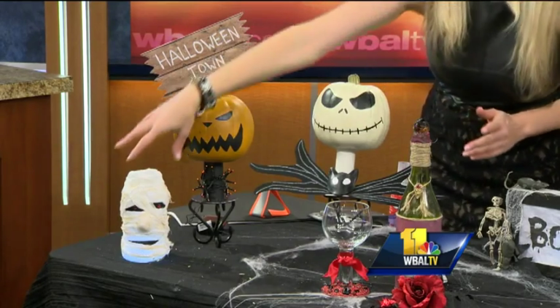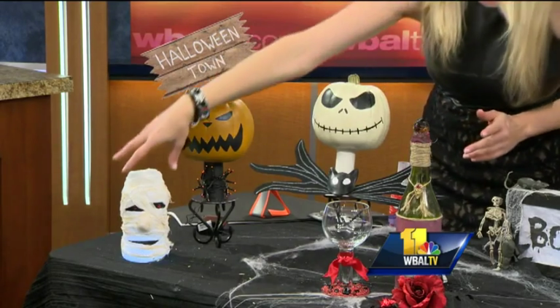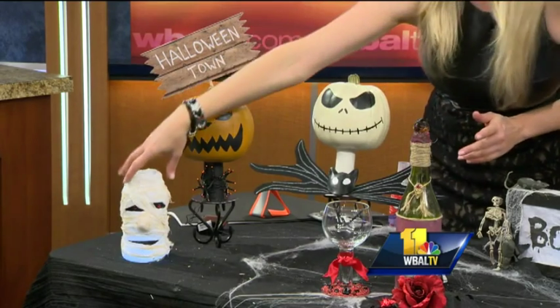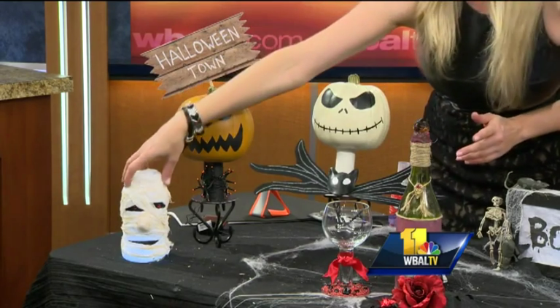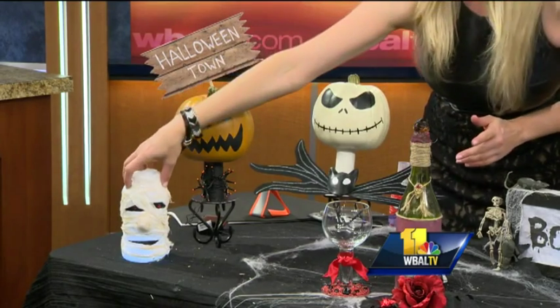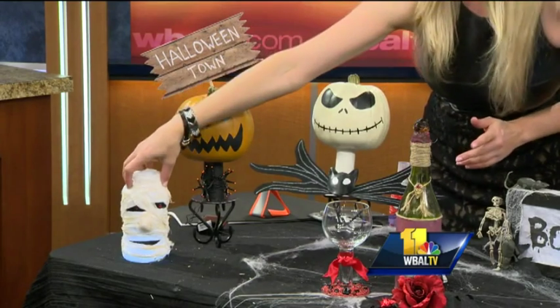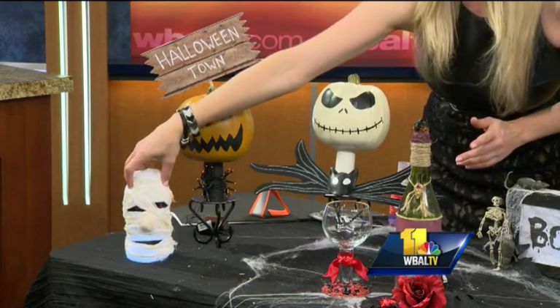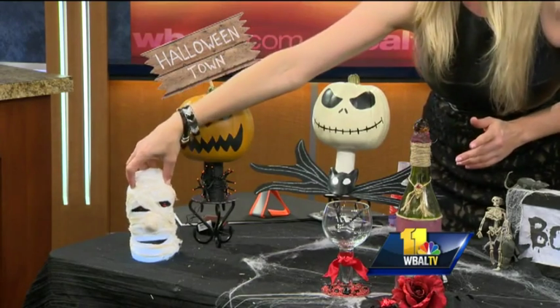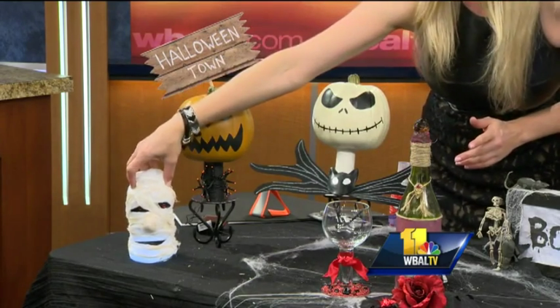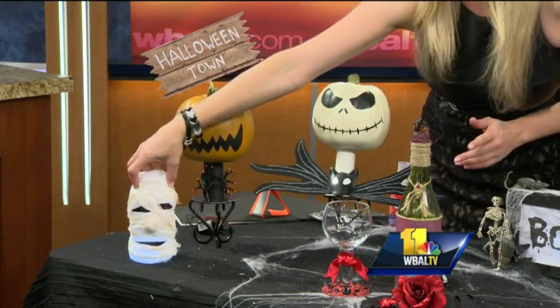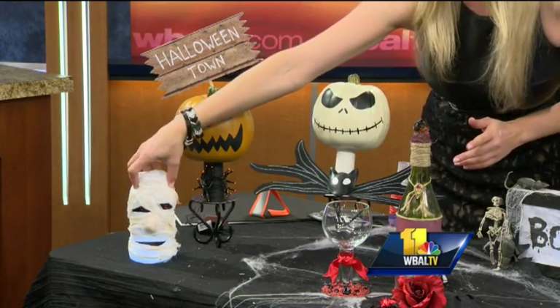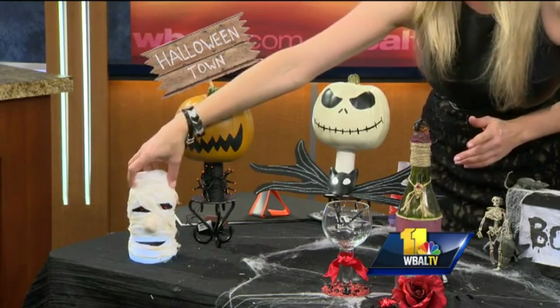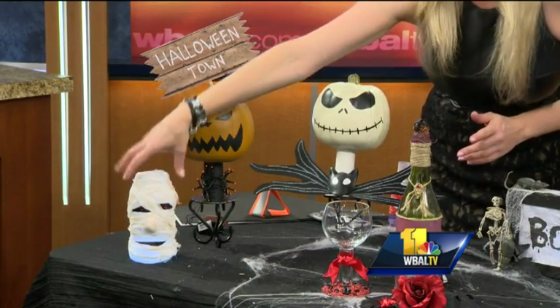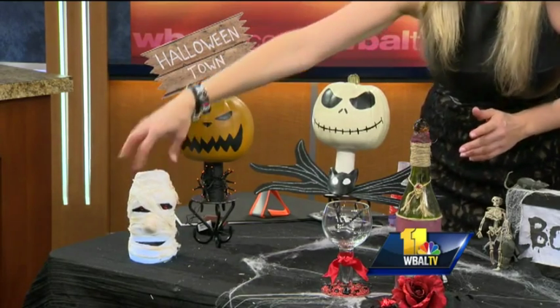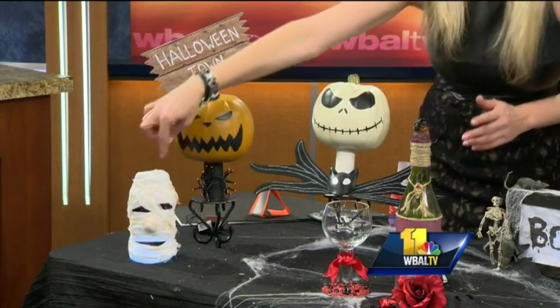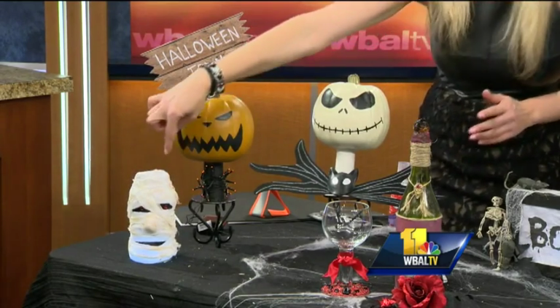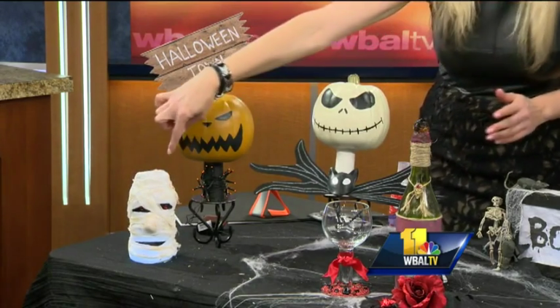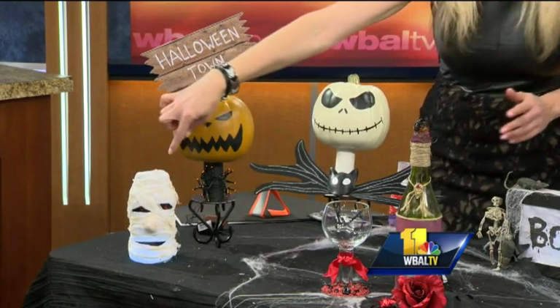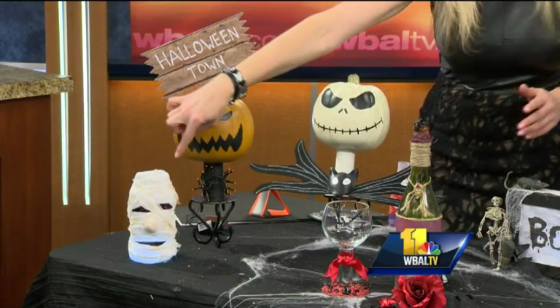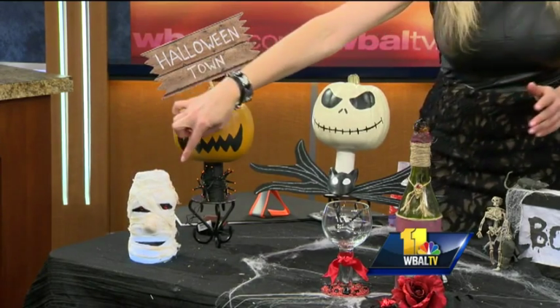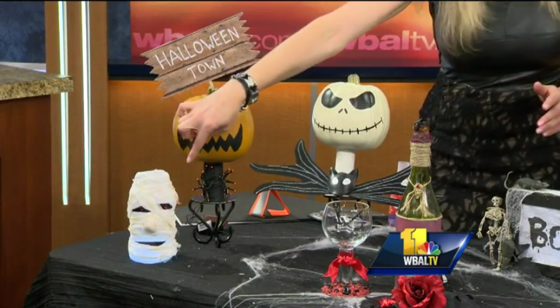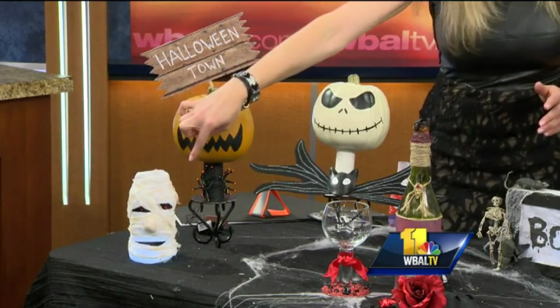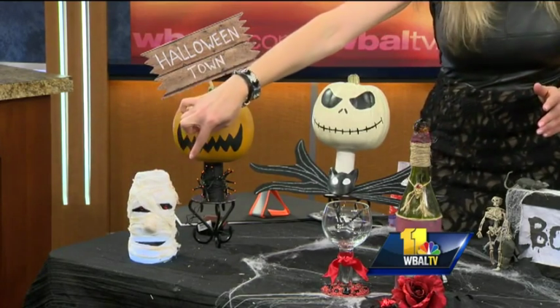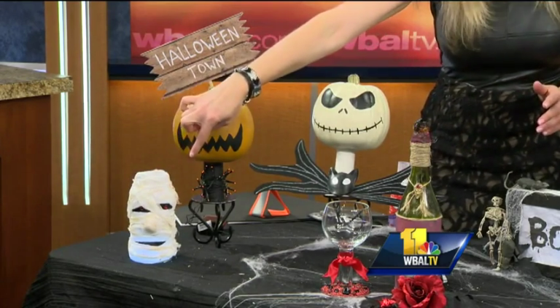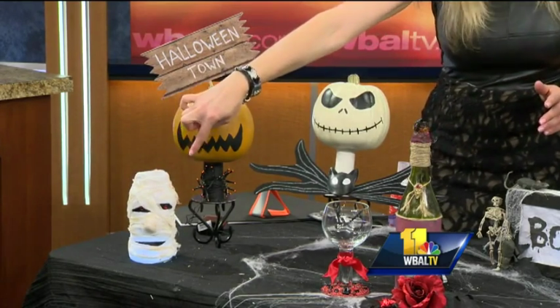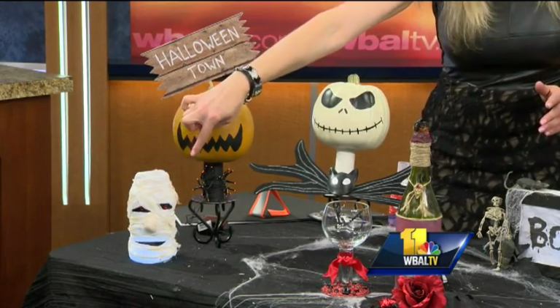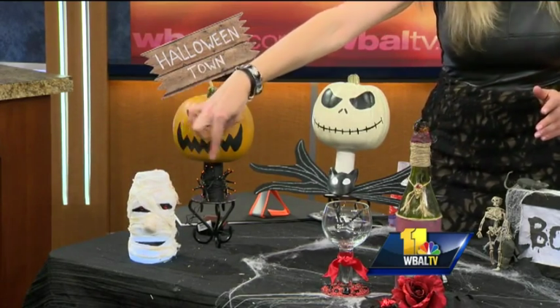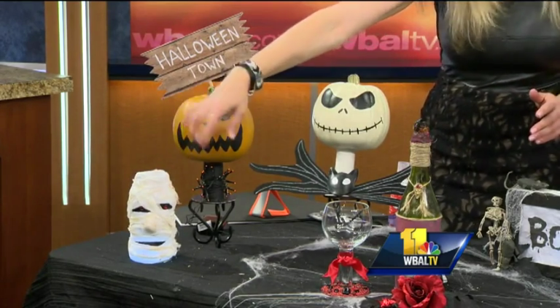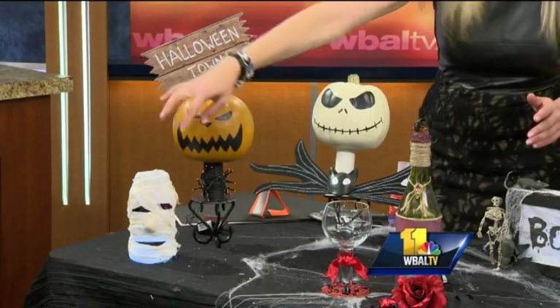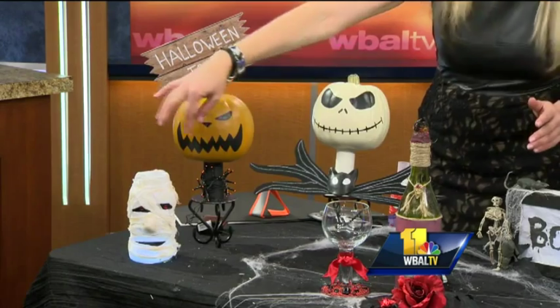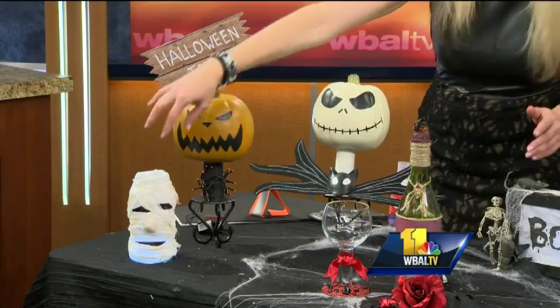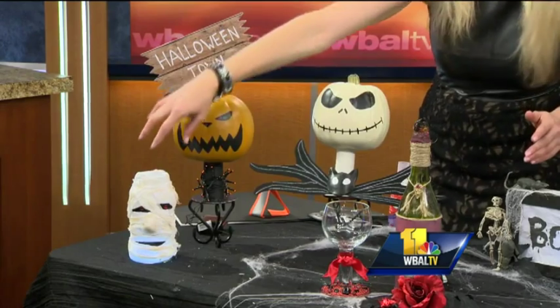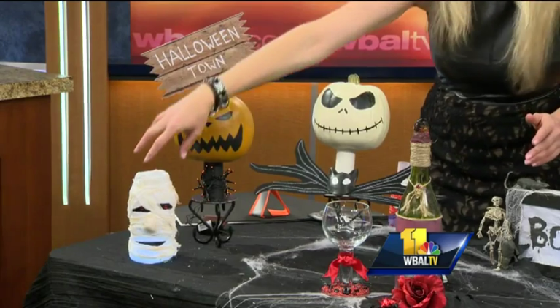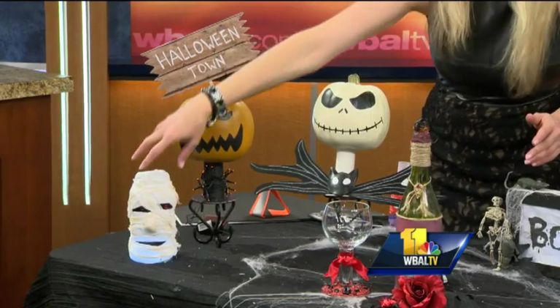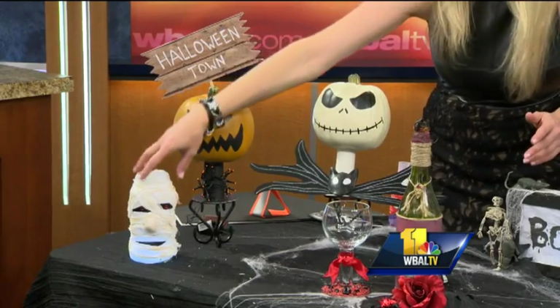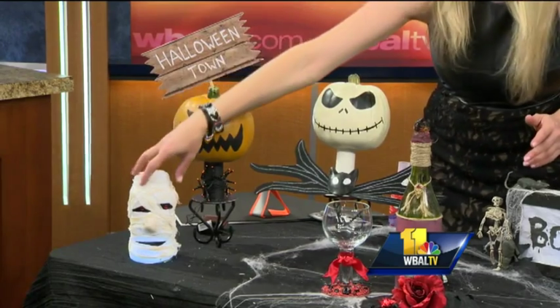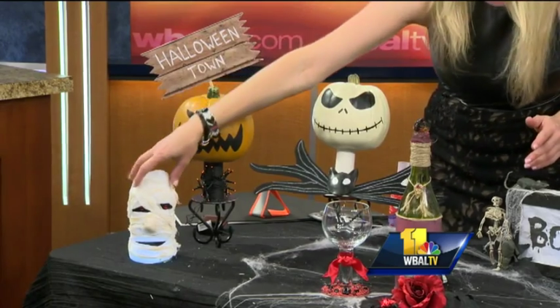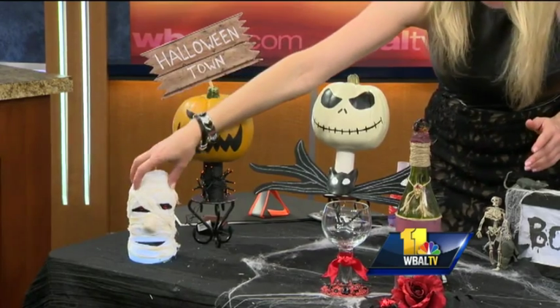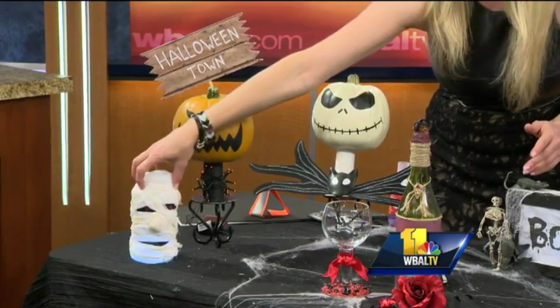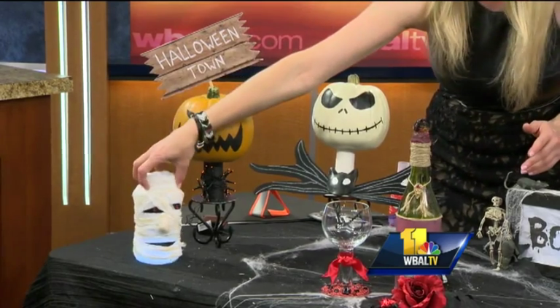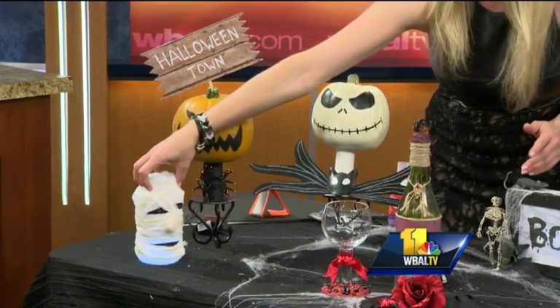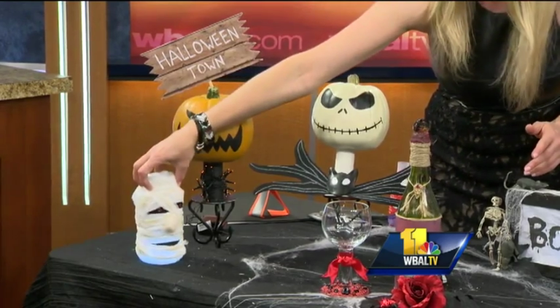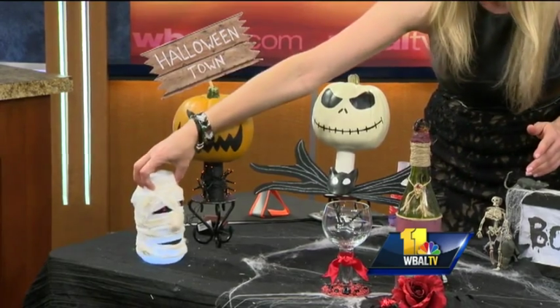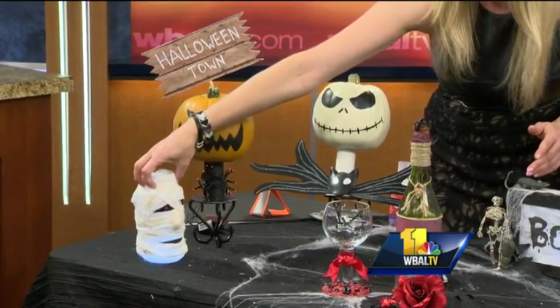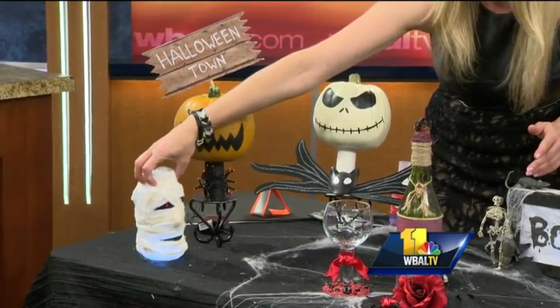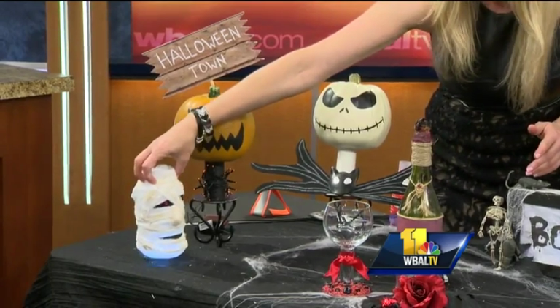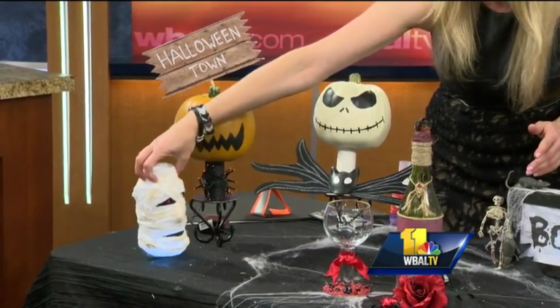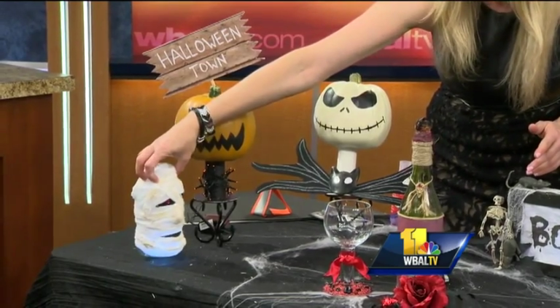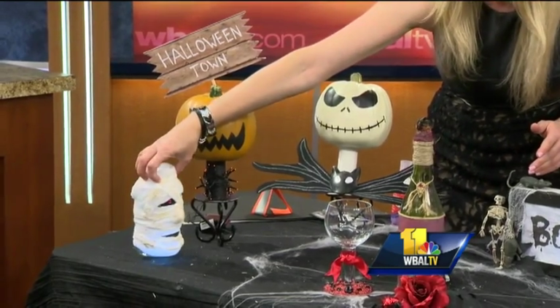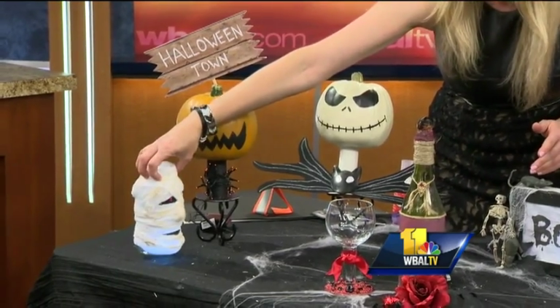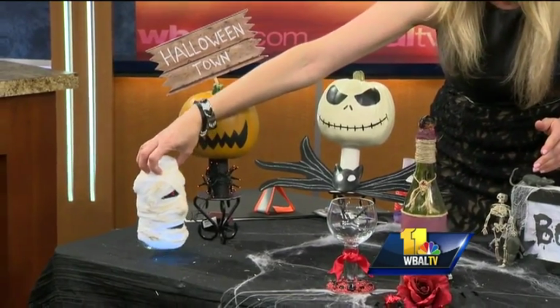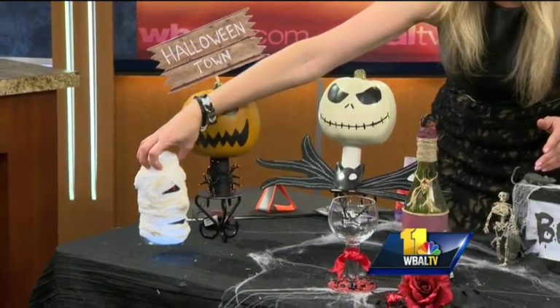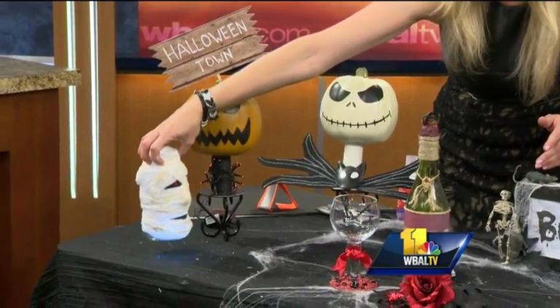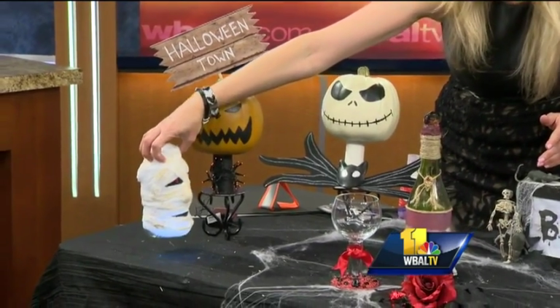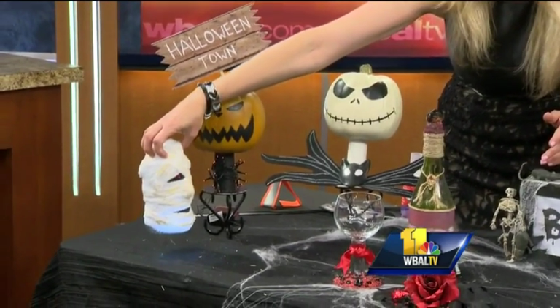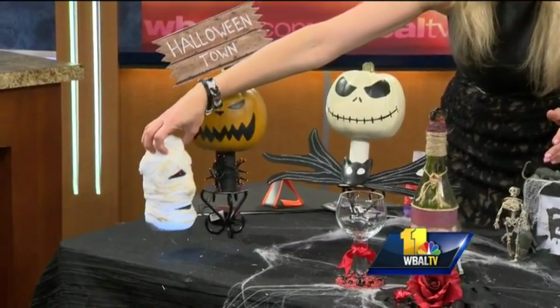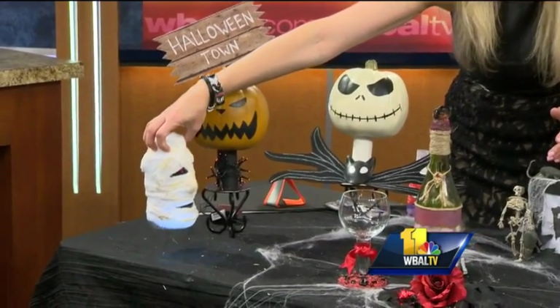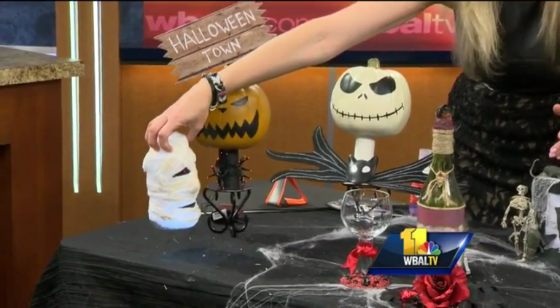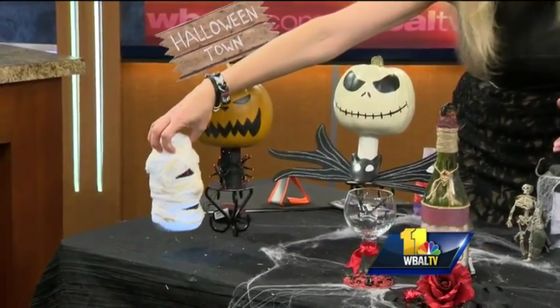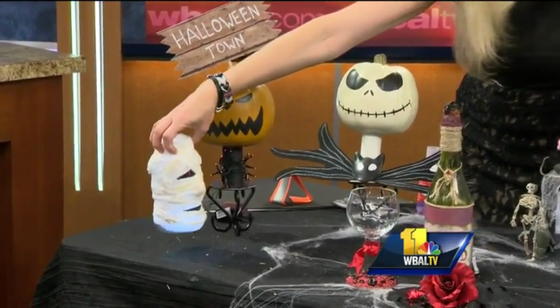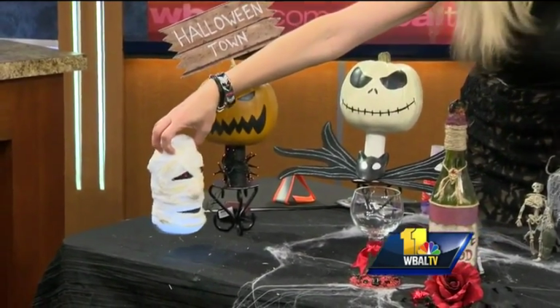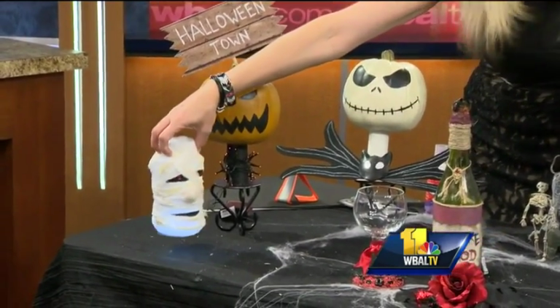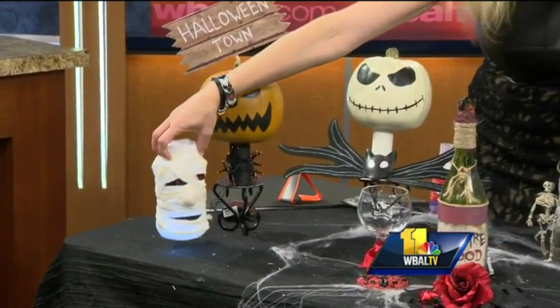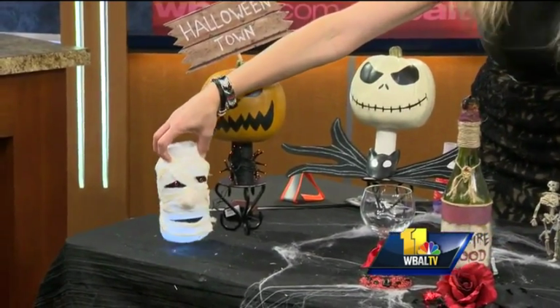I made a jar — this is just a pasta jar — and I made it look like a mummy. Then I put a light in there so he's like glowing. Oh, that's pretty good!